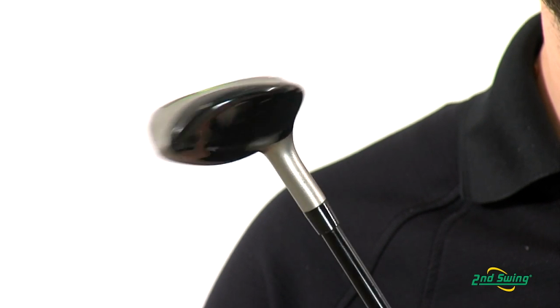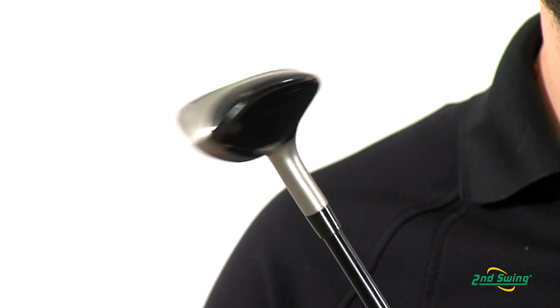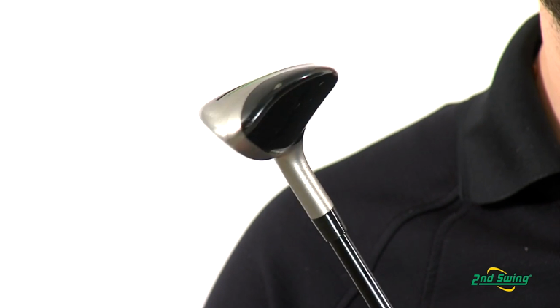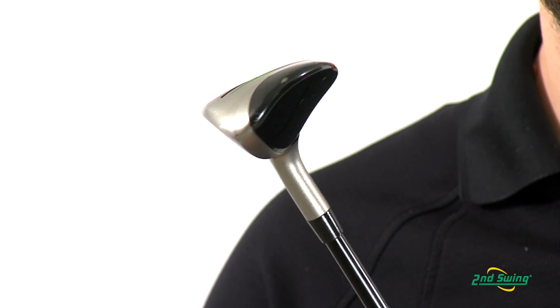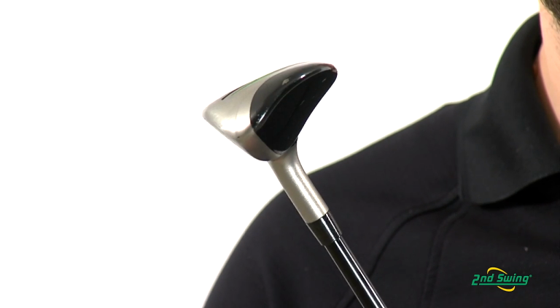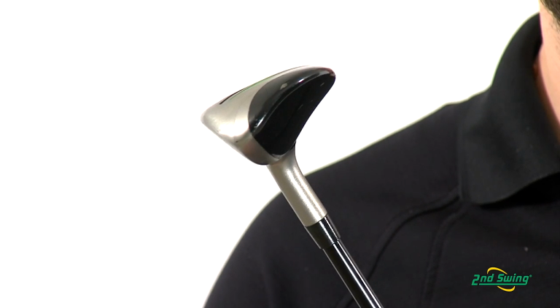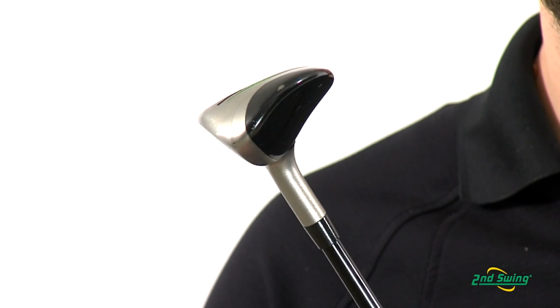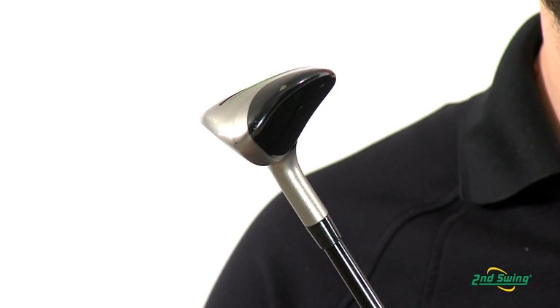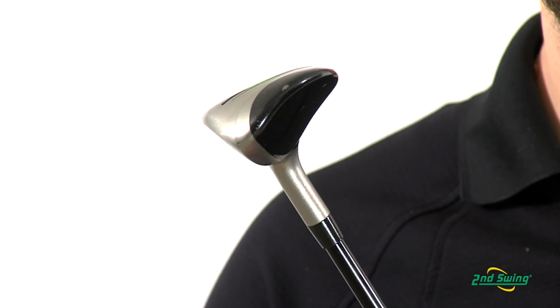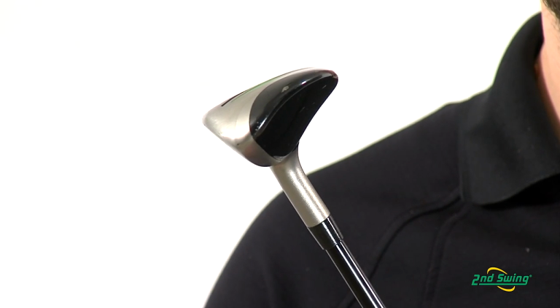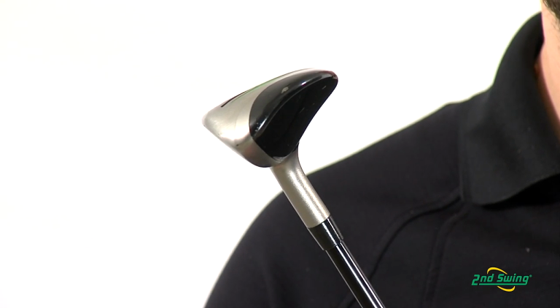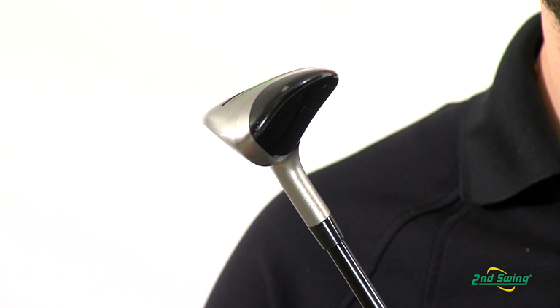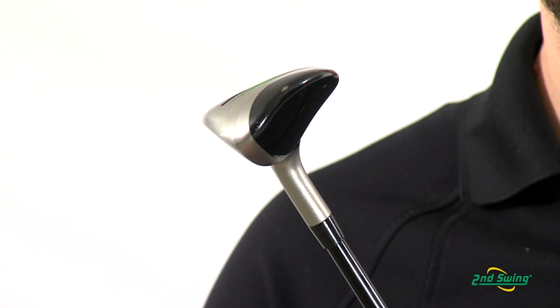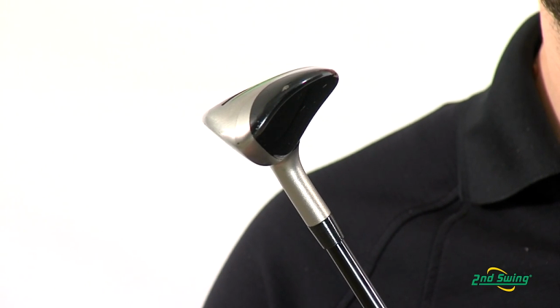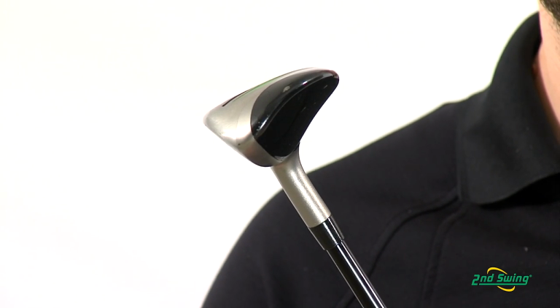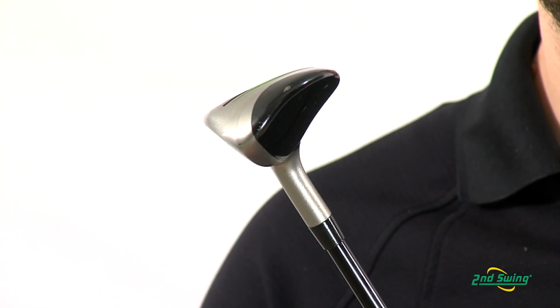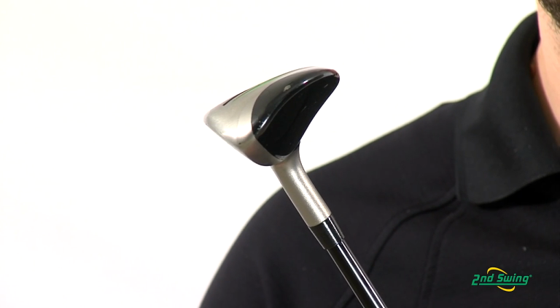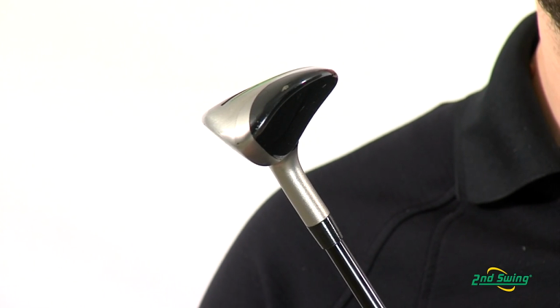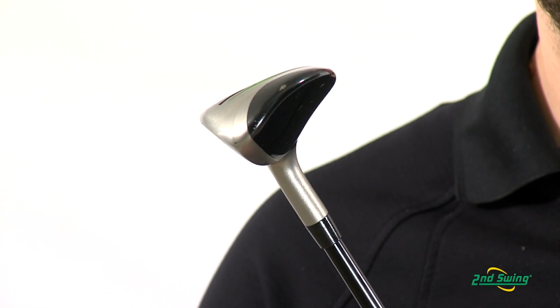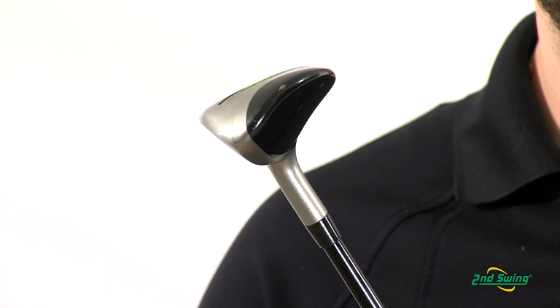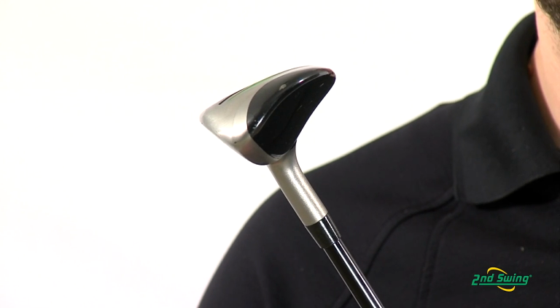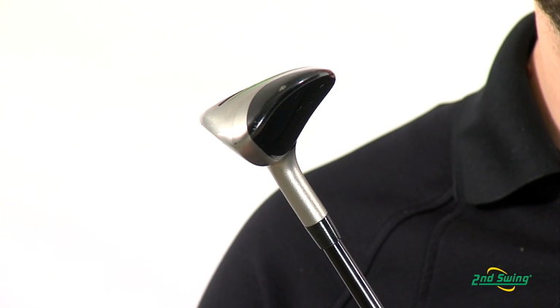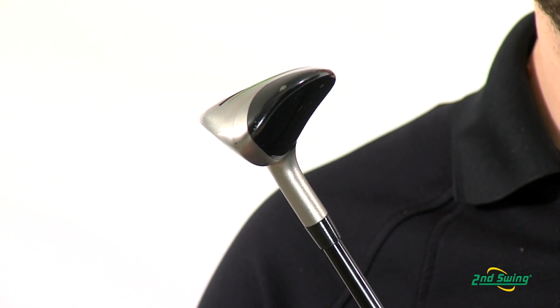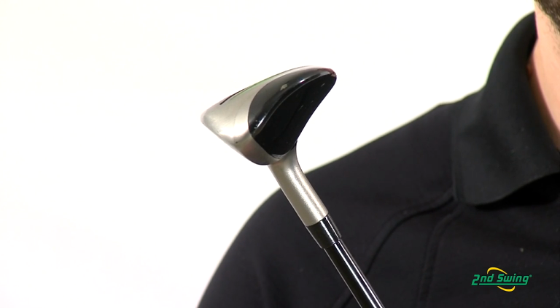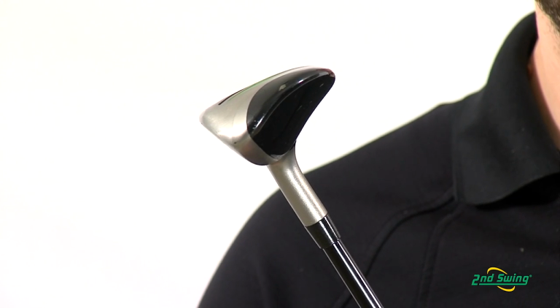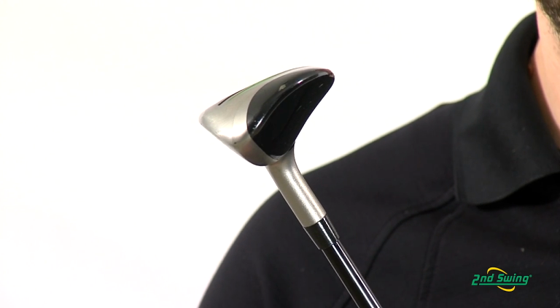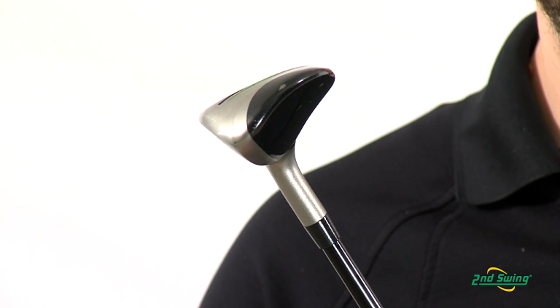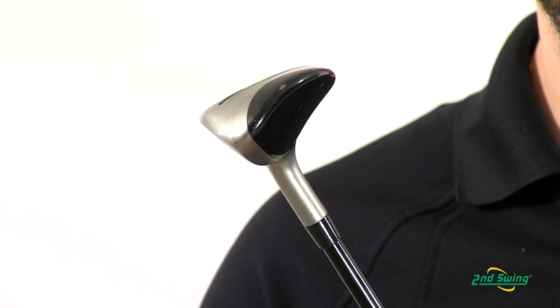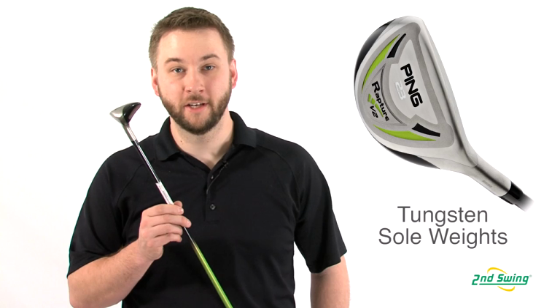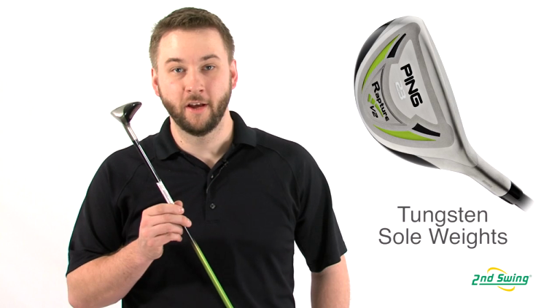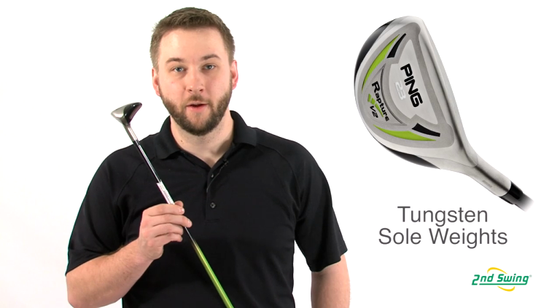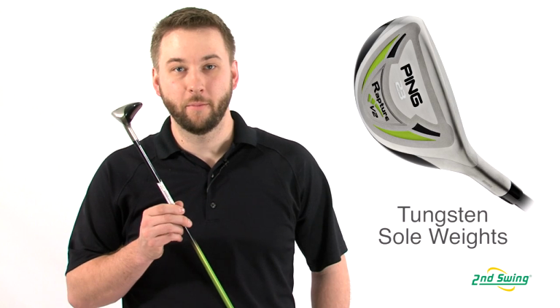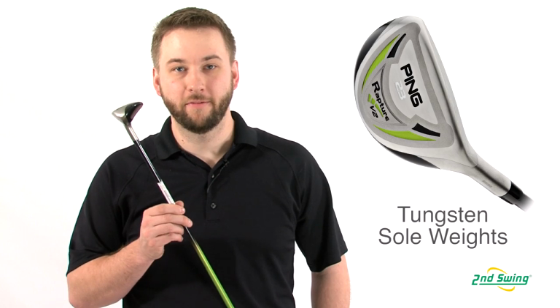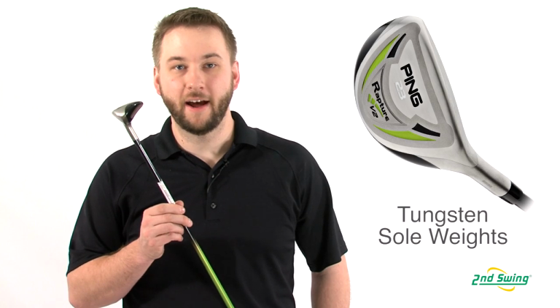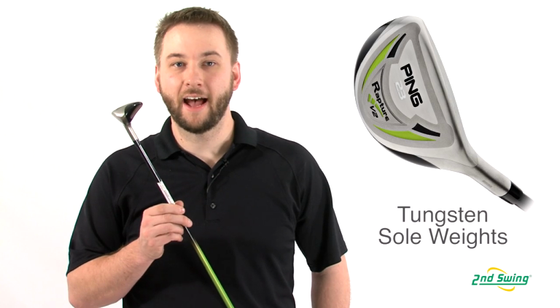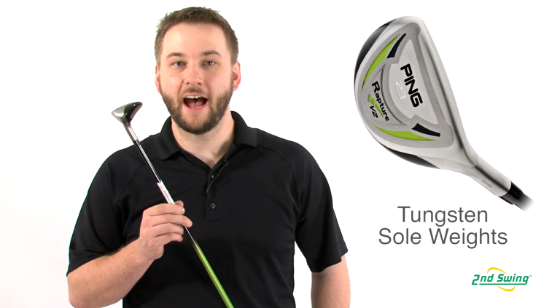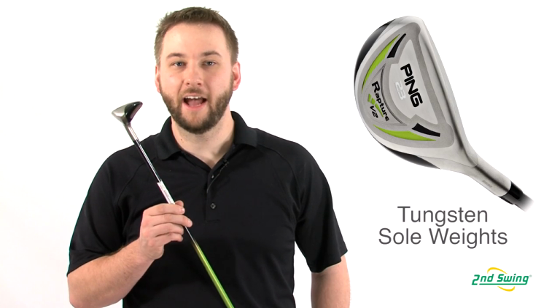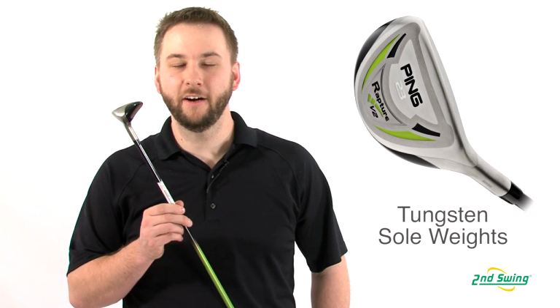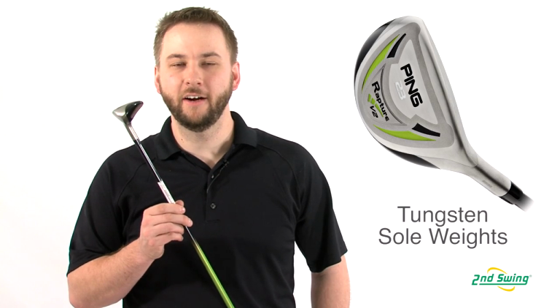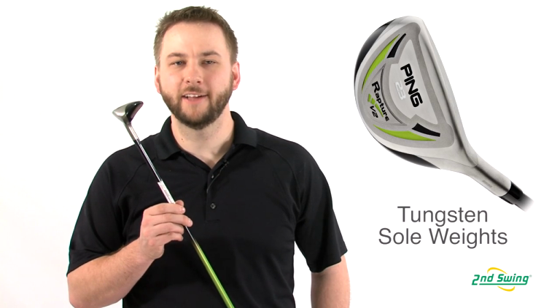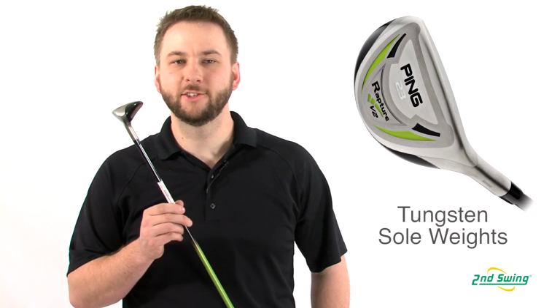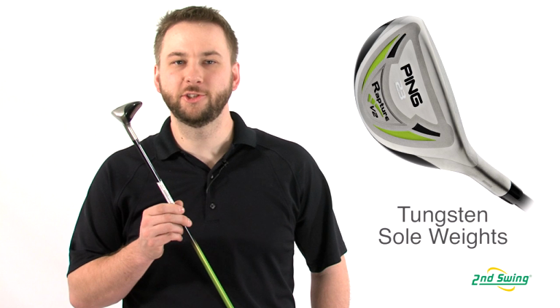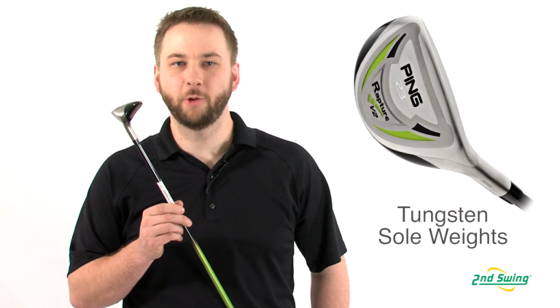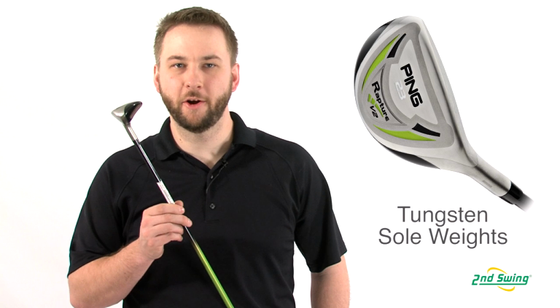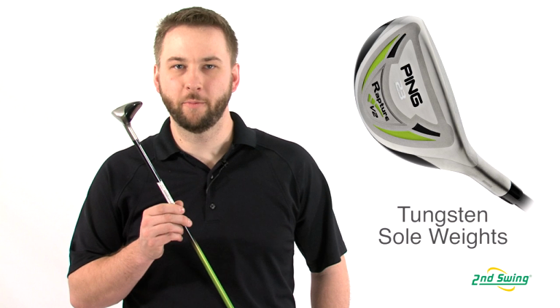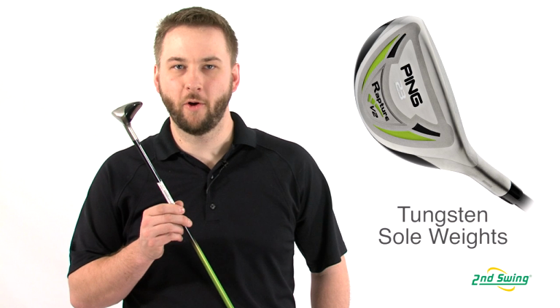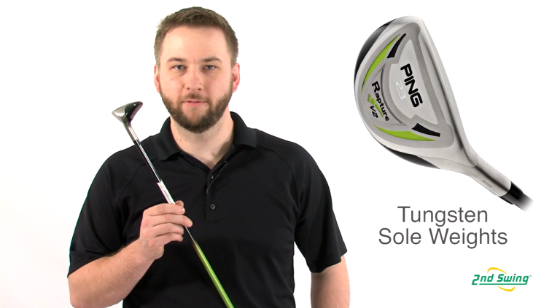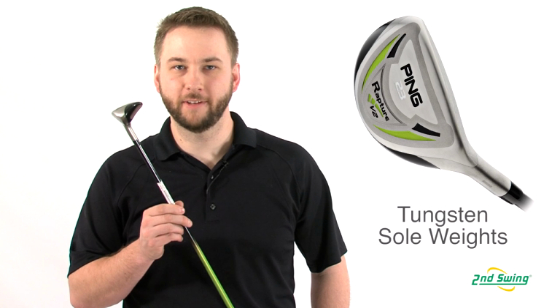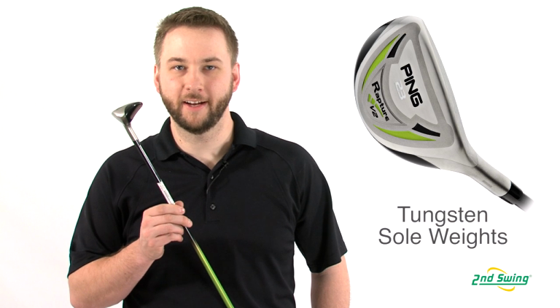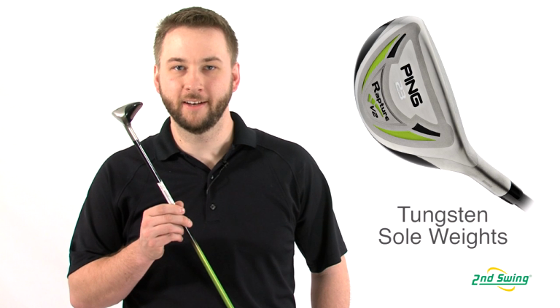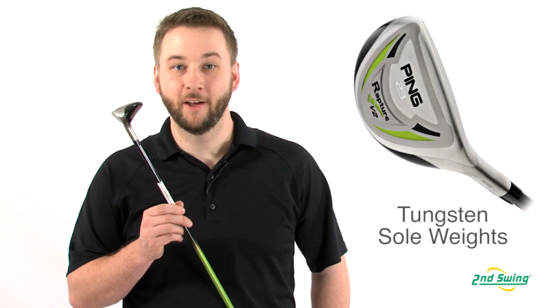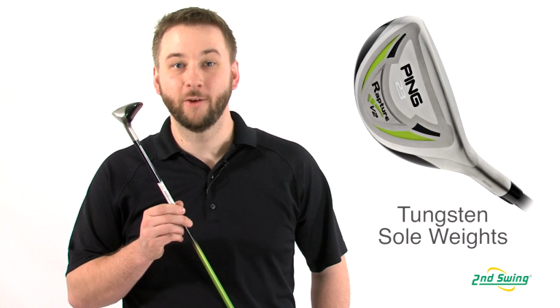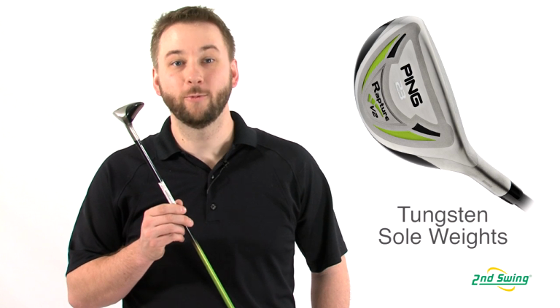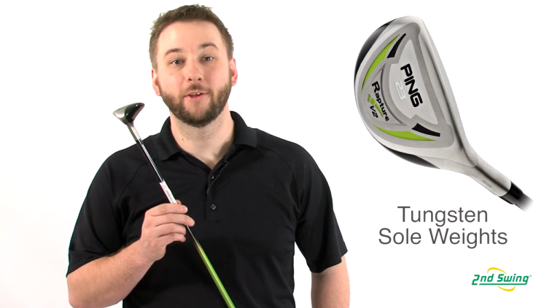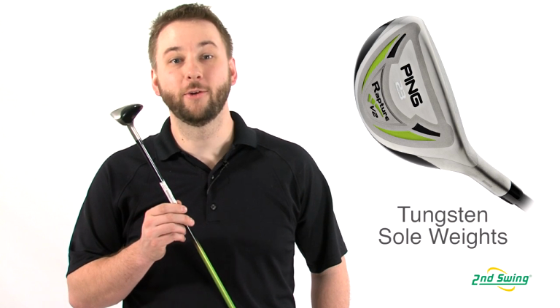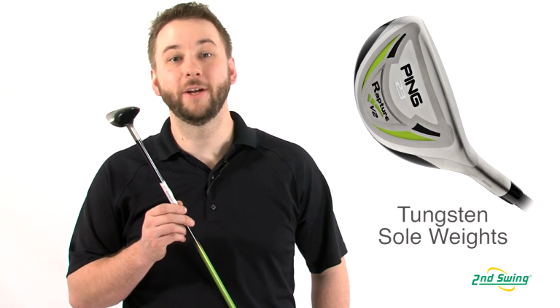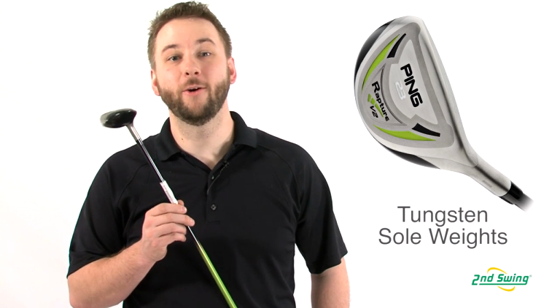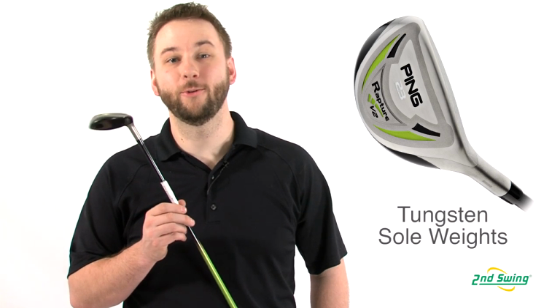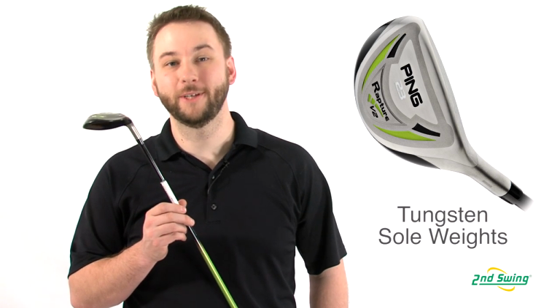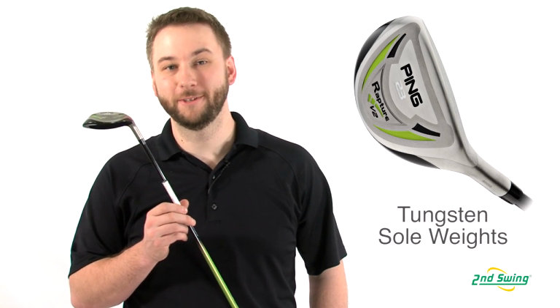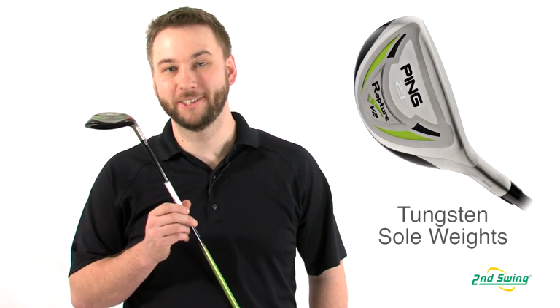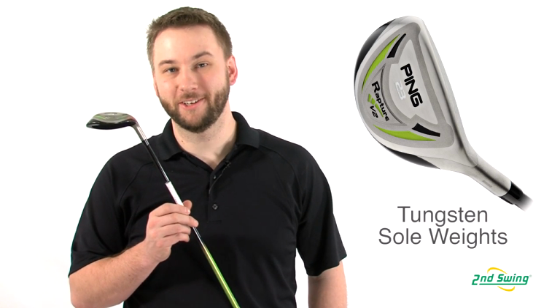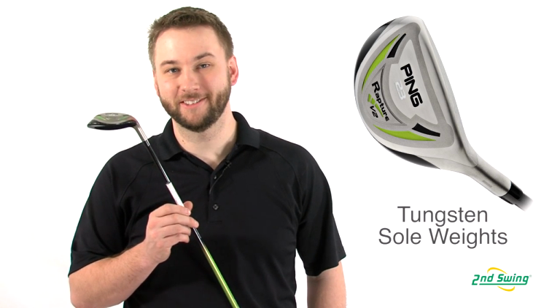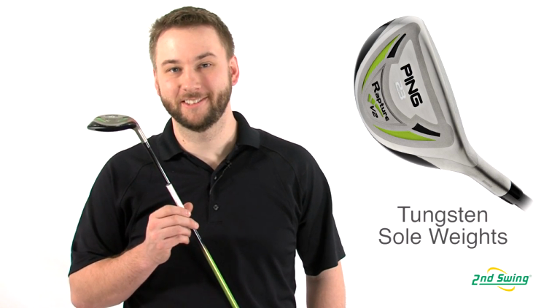The V2's sloped crown and dense tungsten sole weights provide a higher and straighter ball flight with green-holding results.